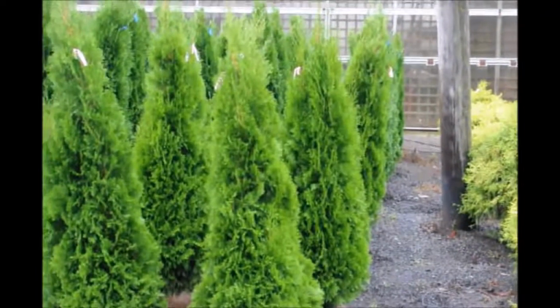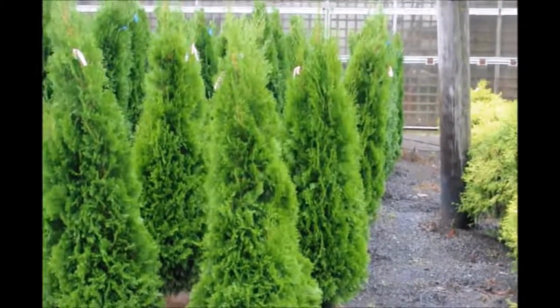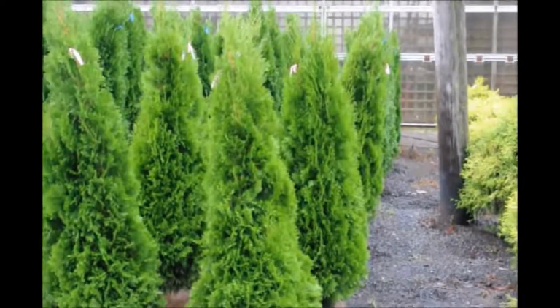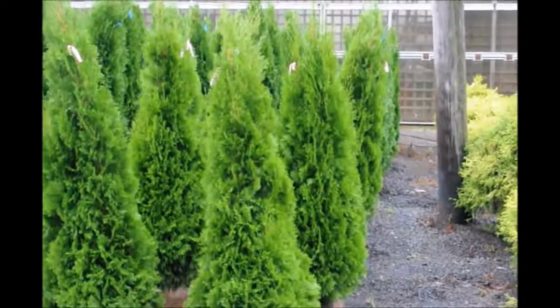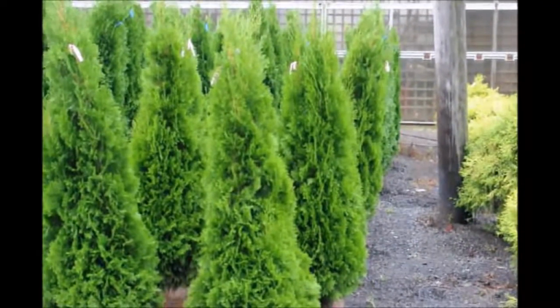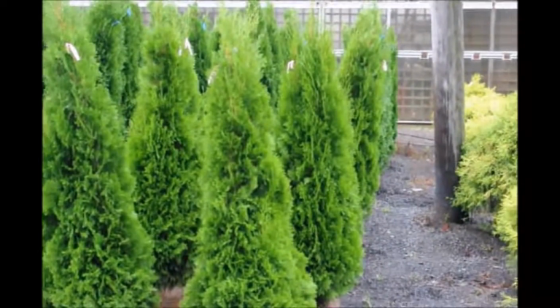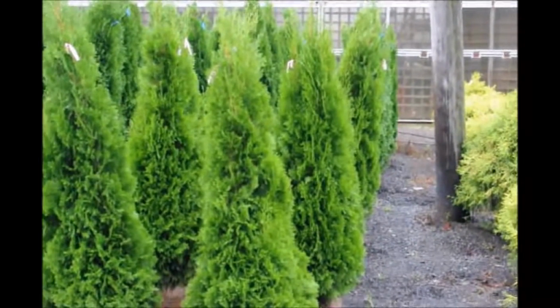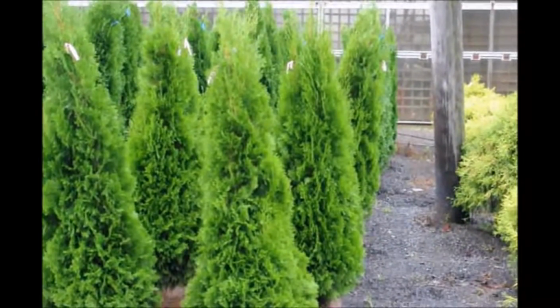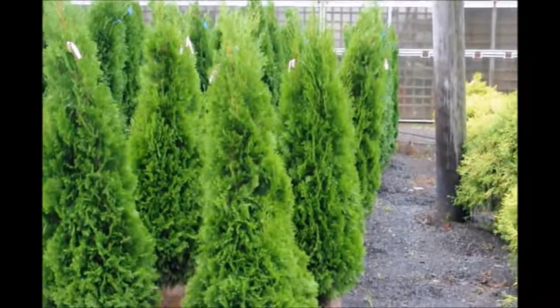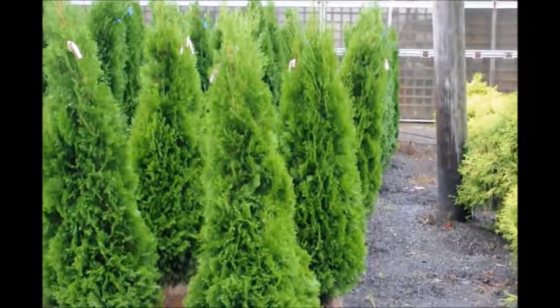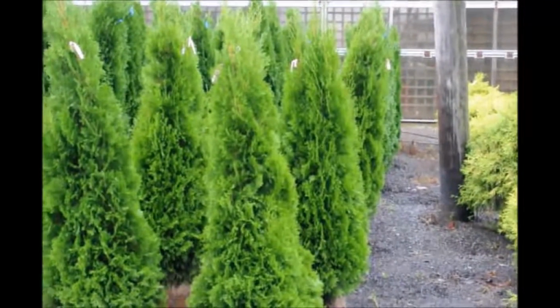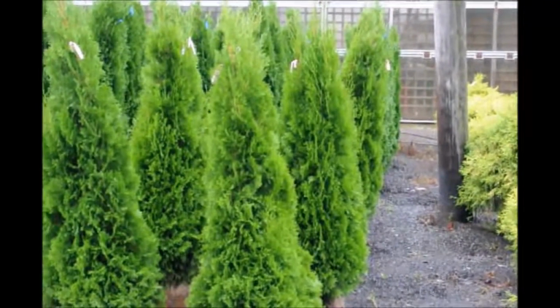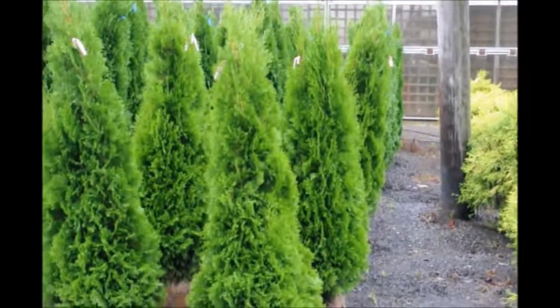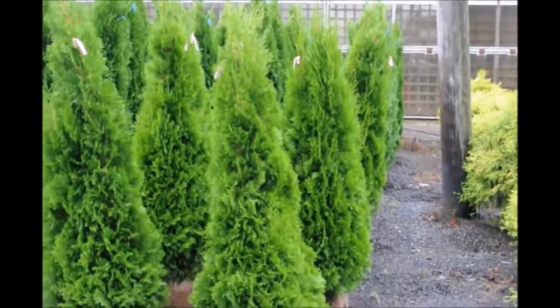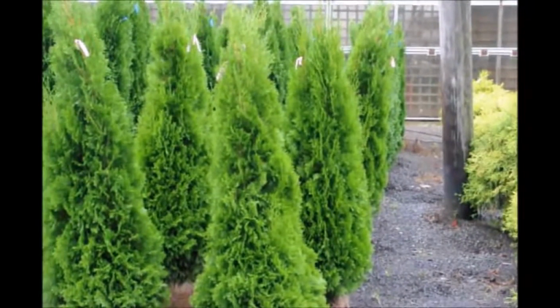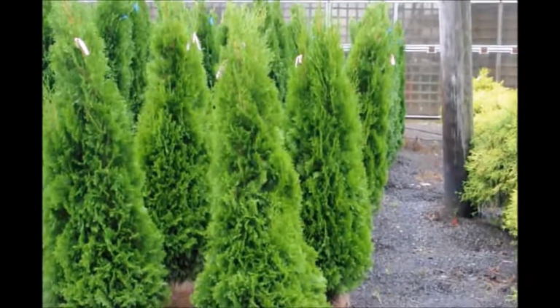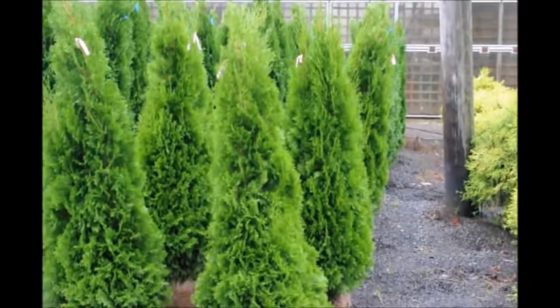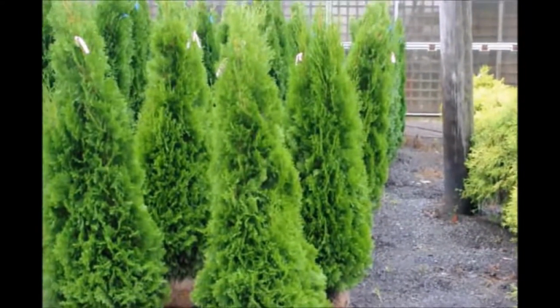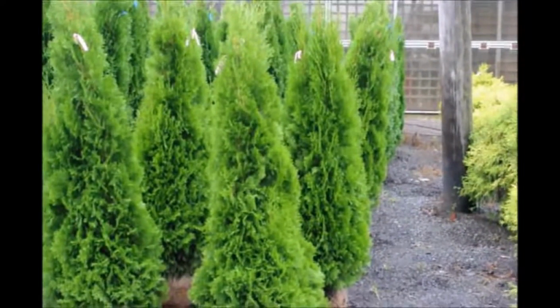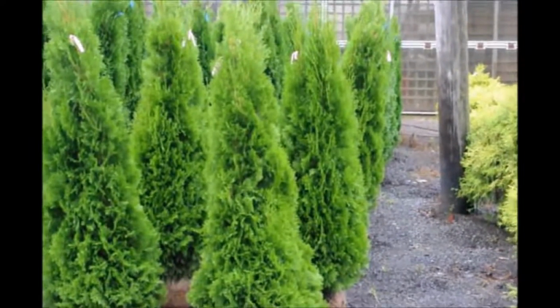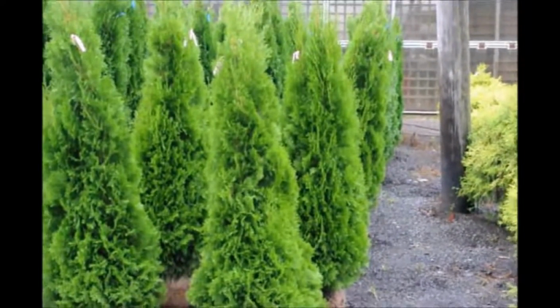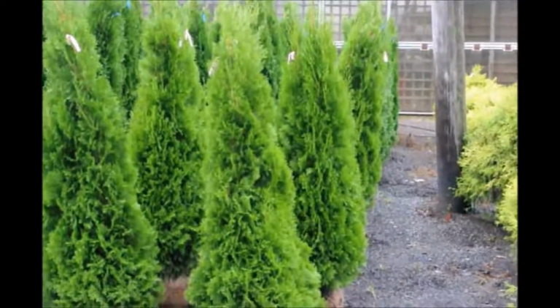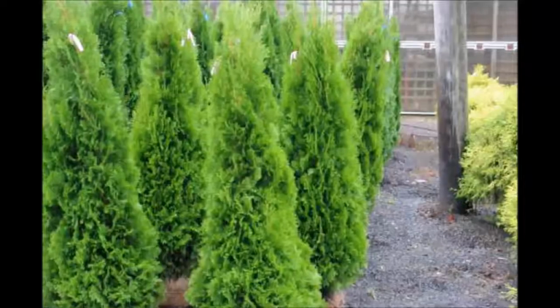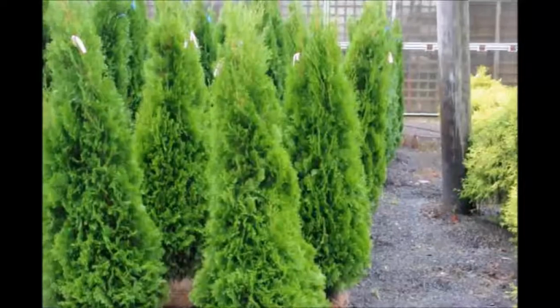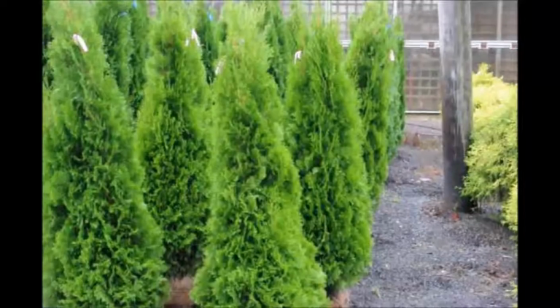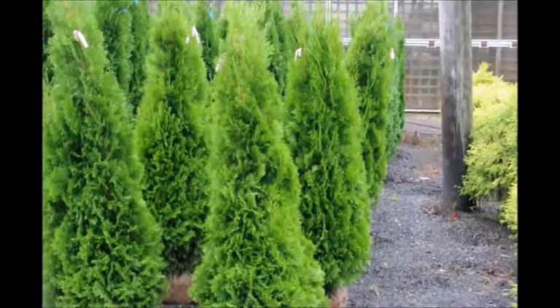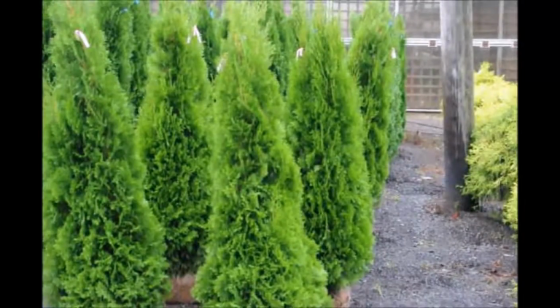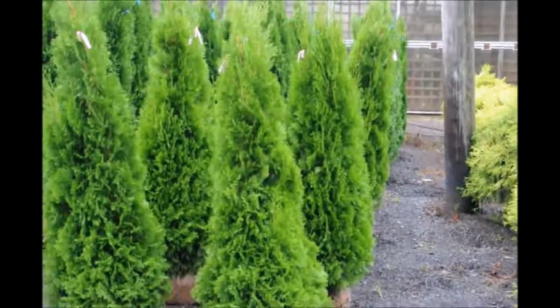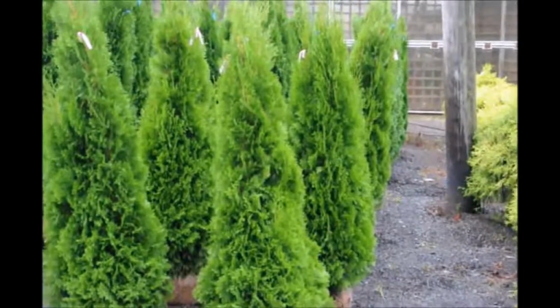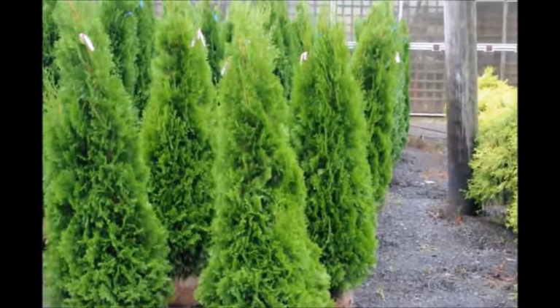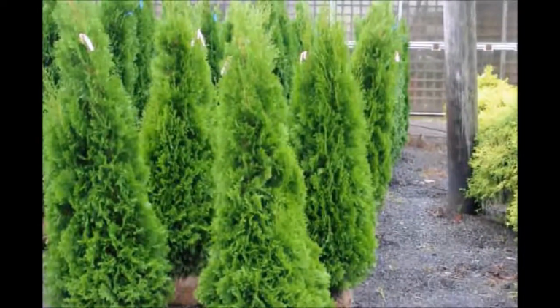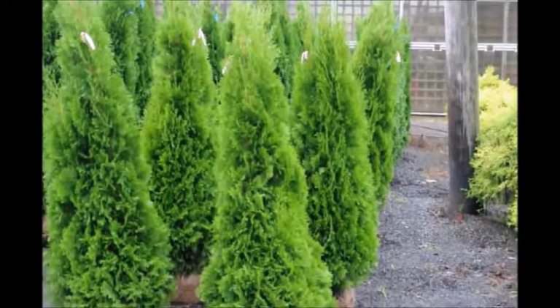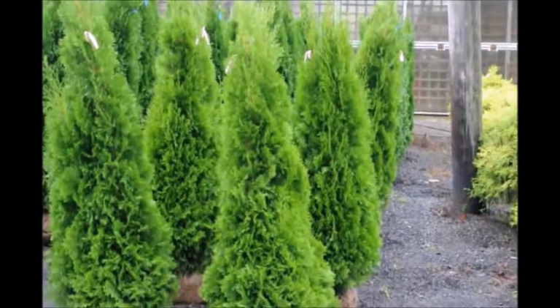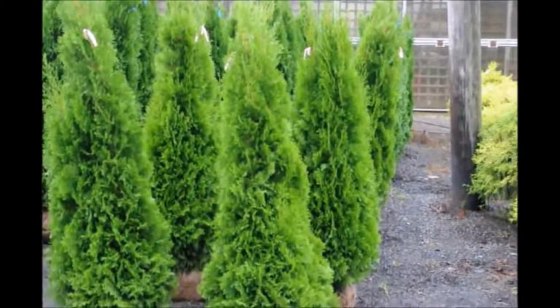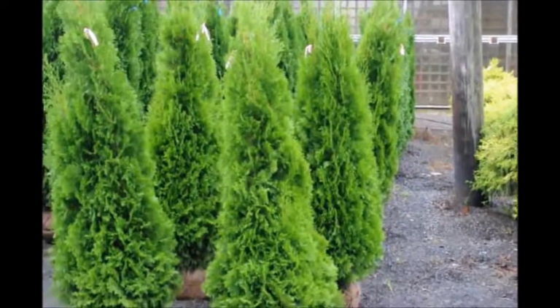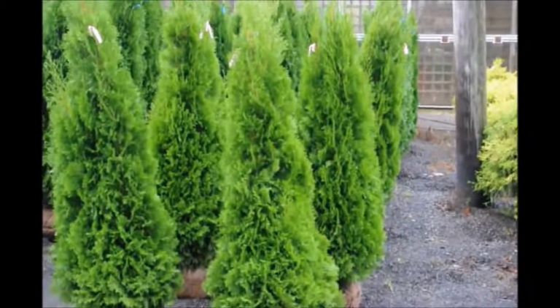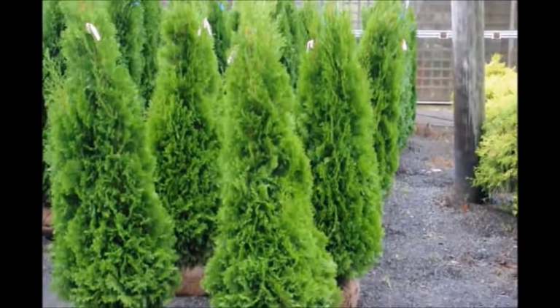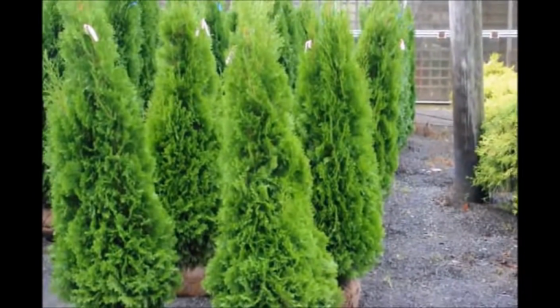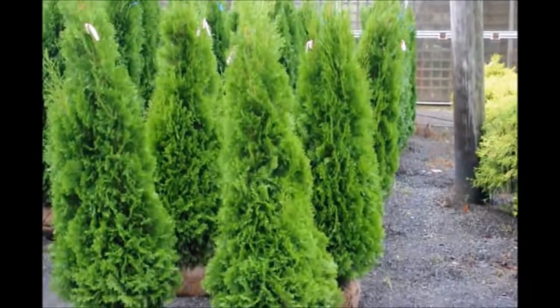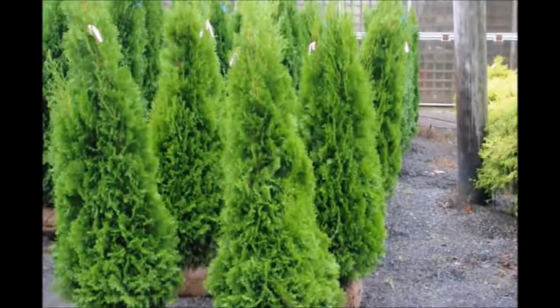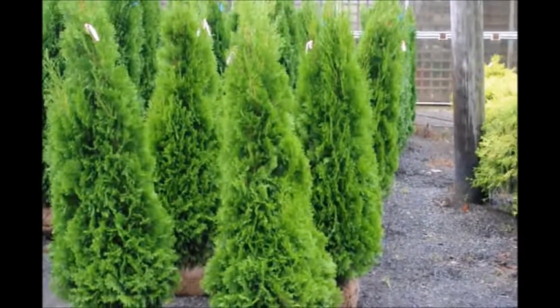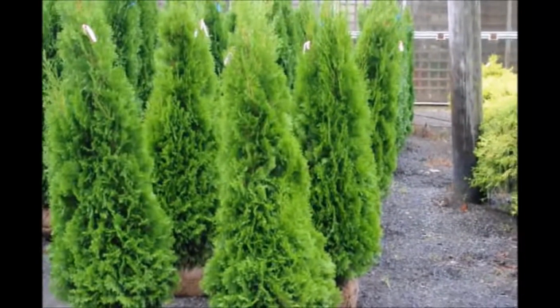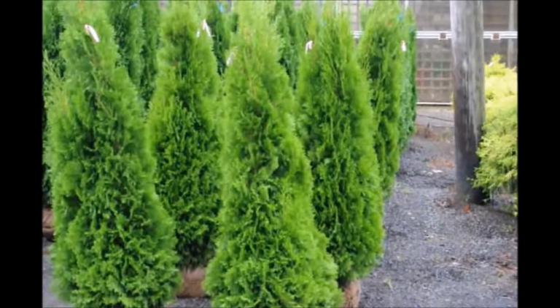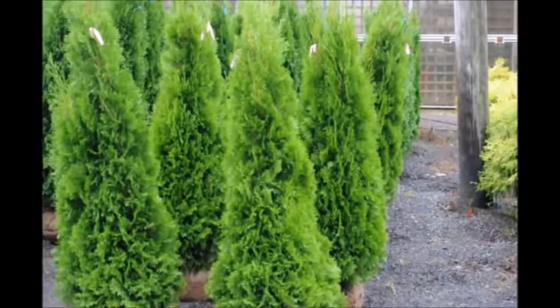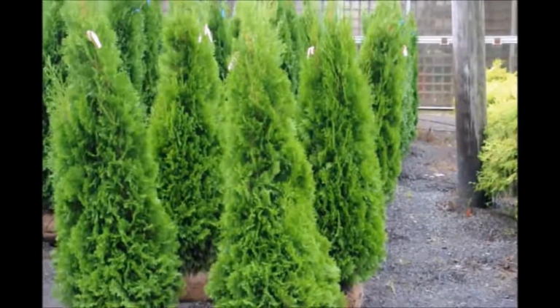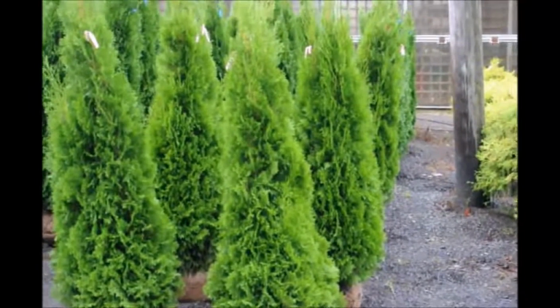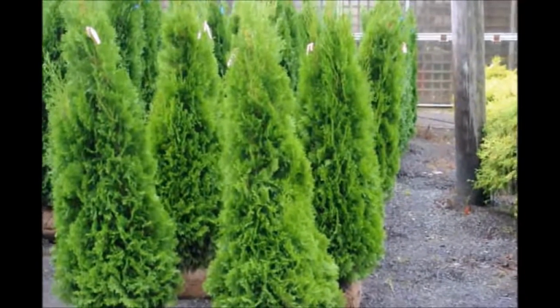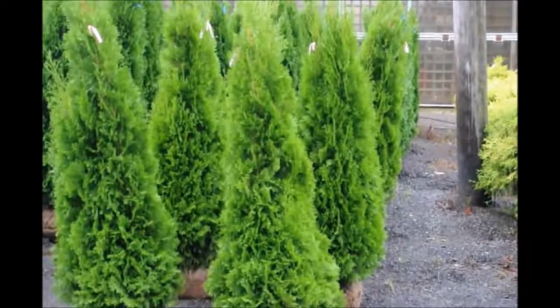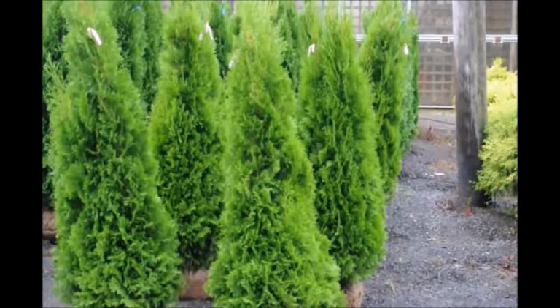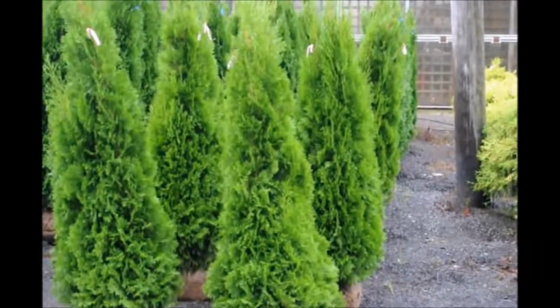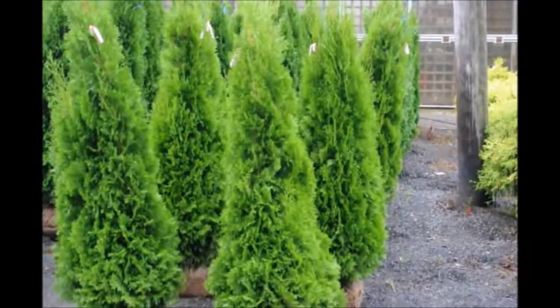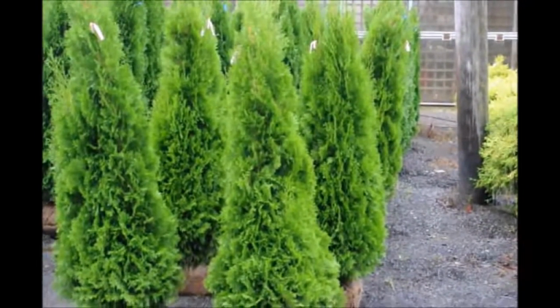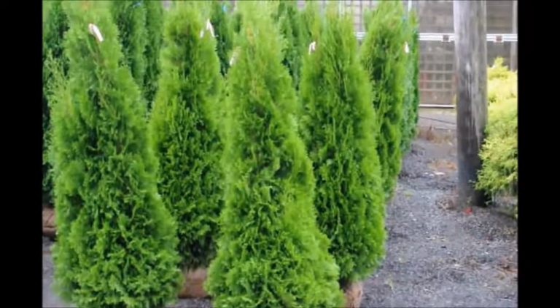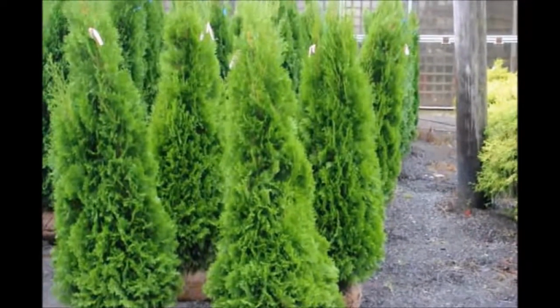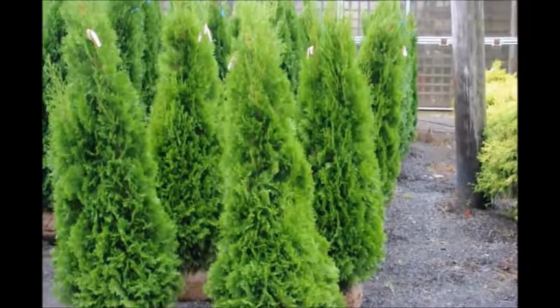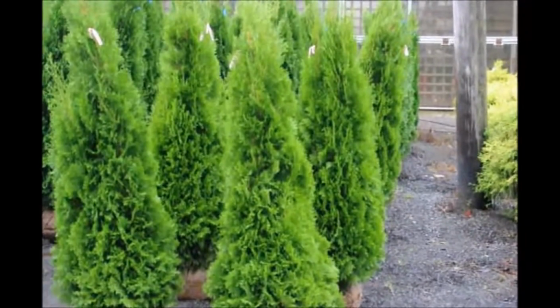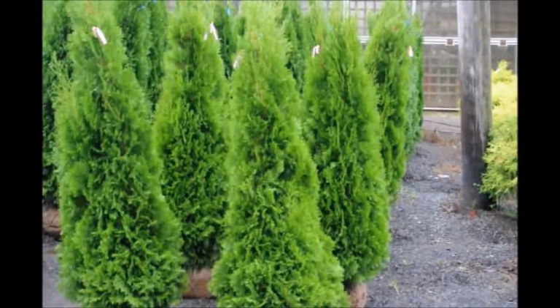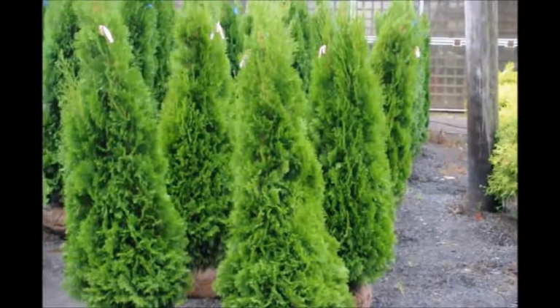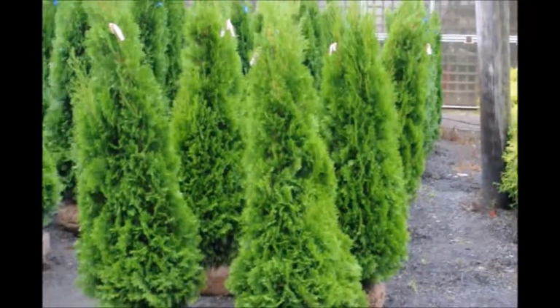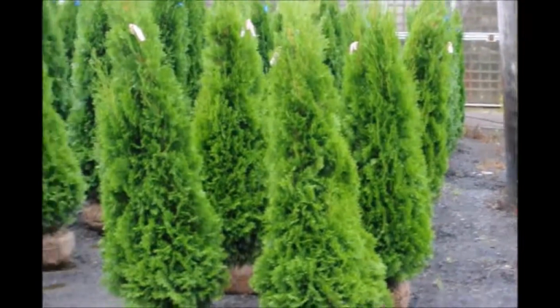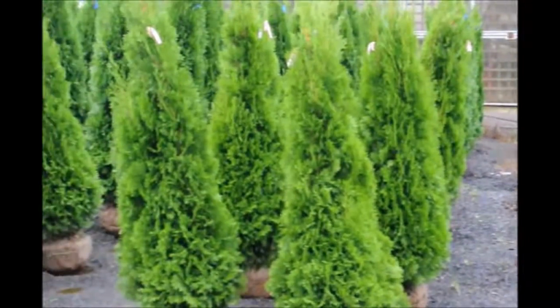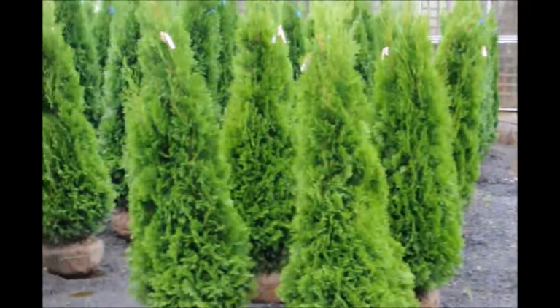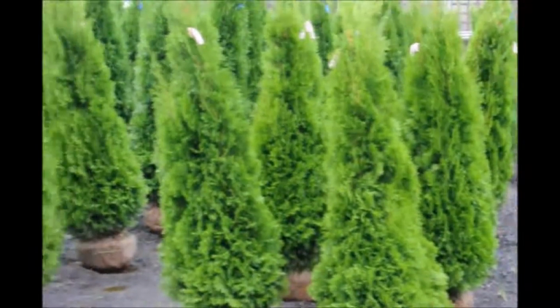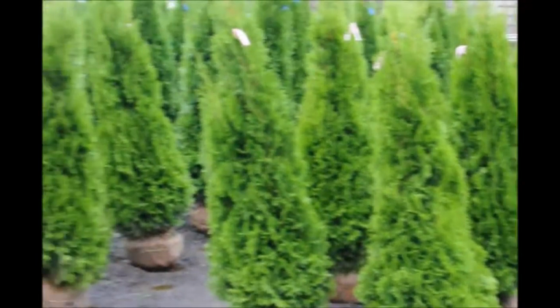Don't plant these in your yard if you have a lot of deer. If you have a lot of deer, we have green giant arborvitae and Norway spruces.